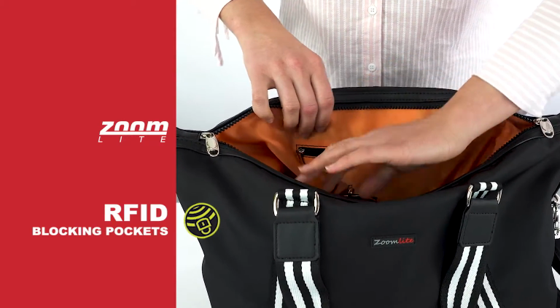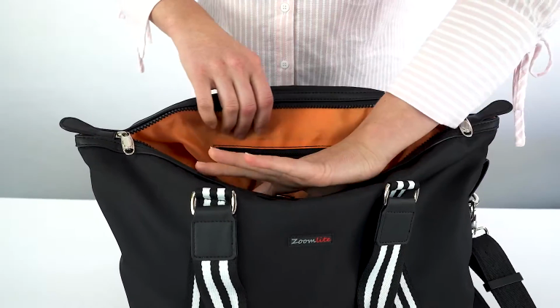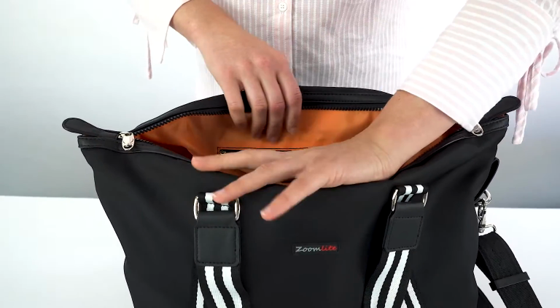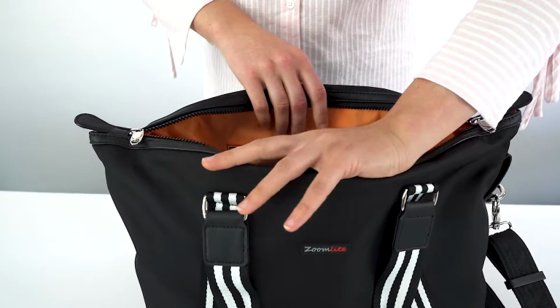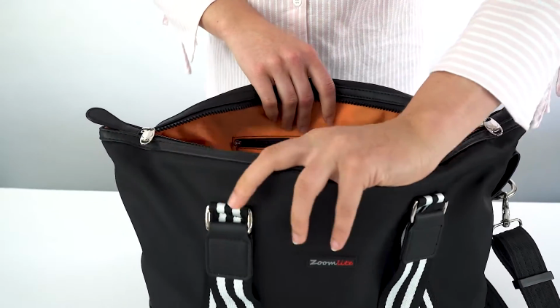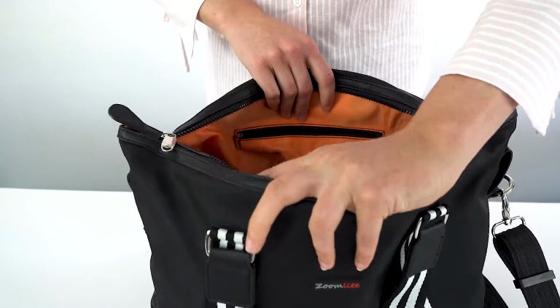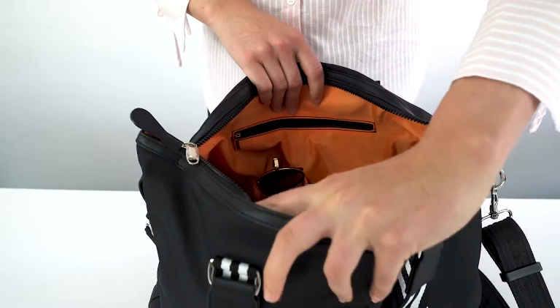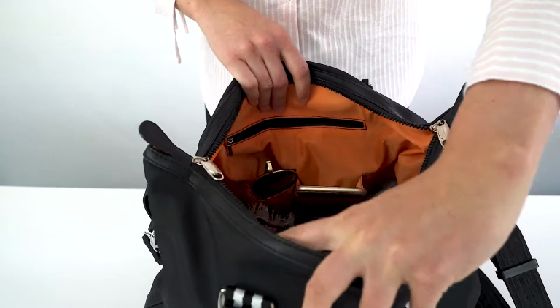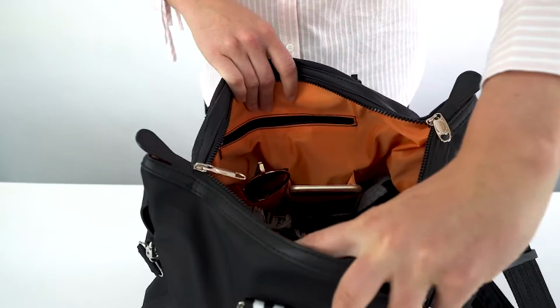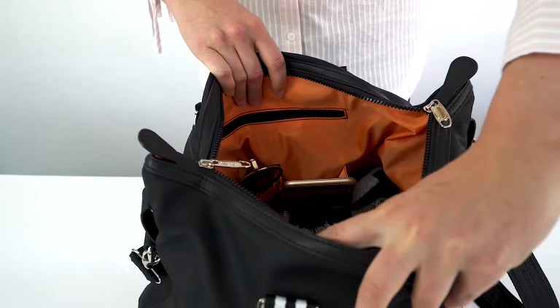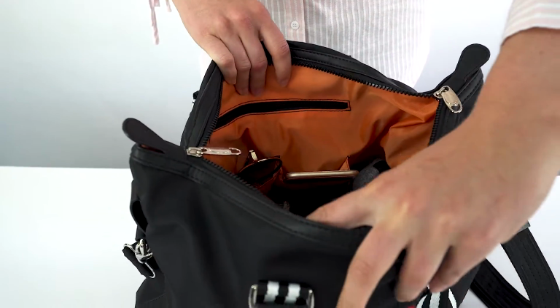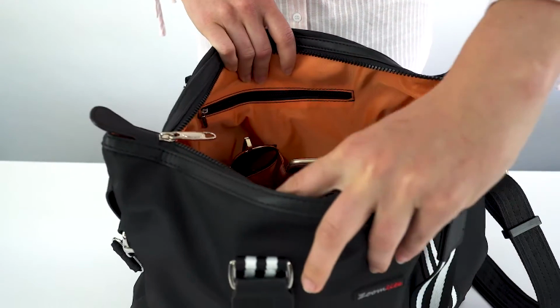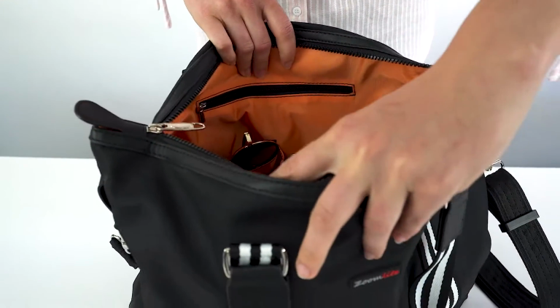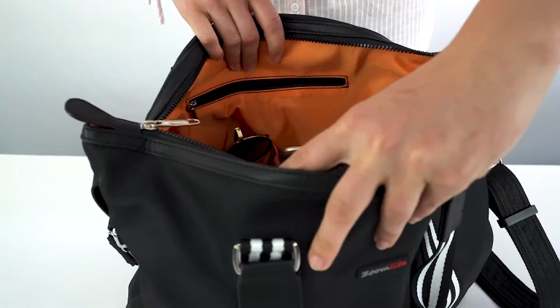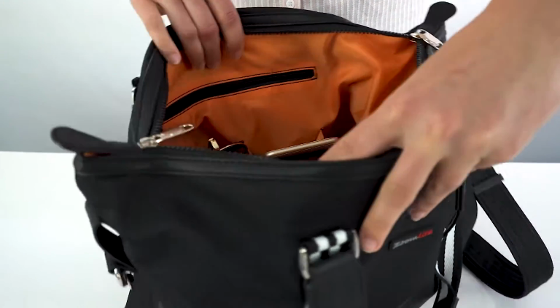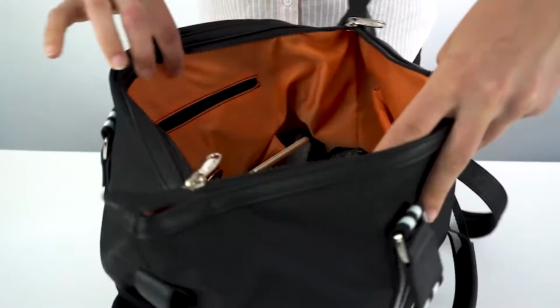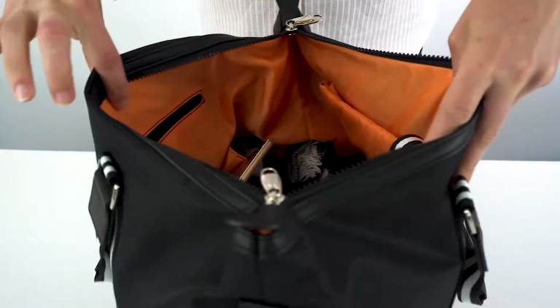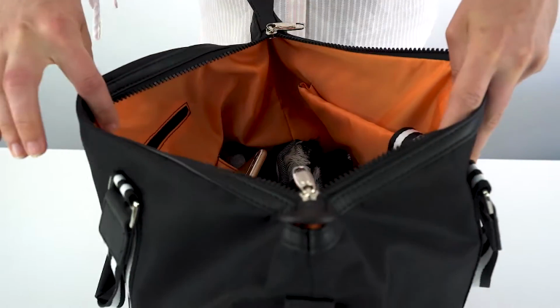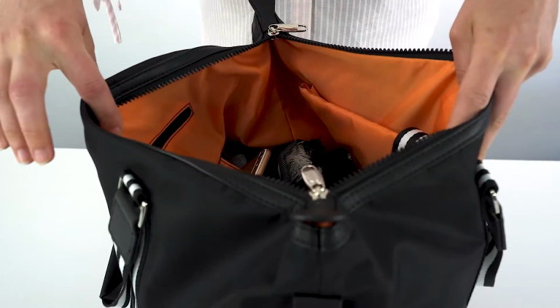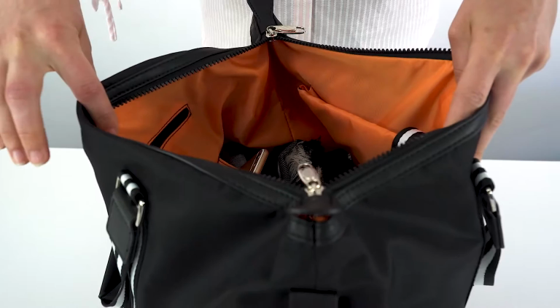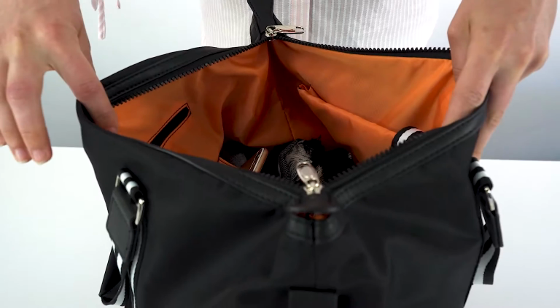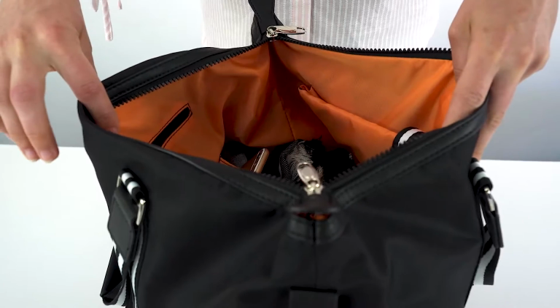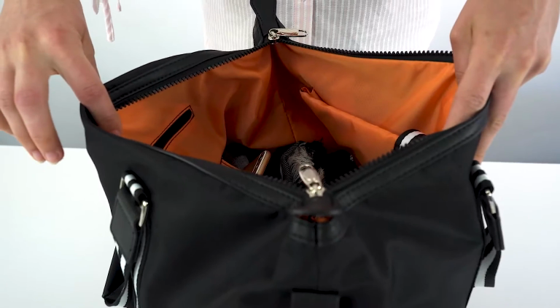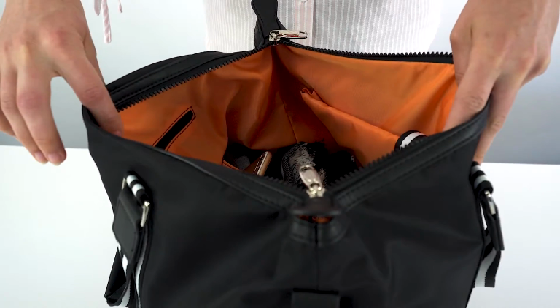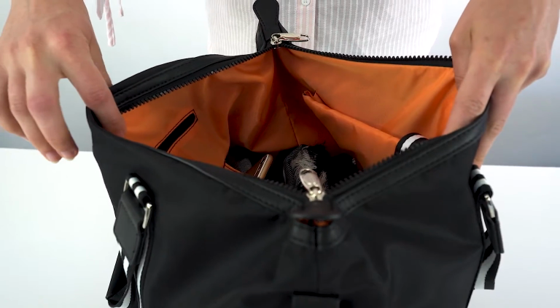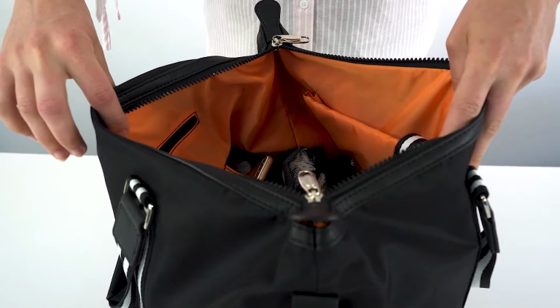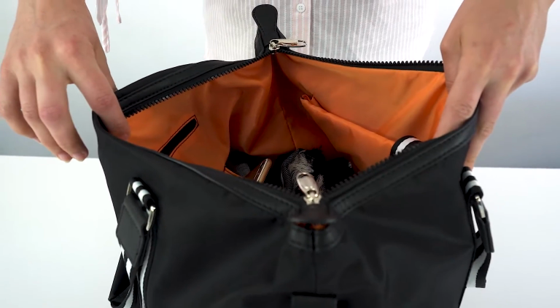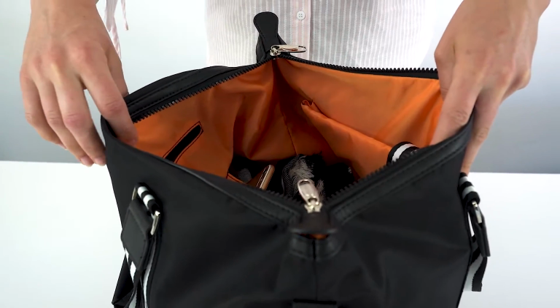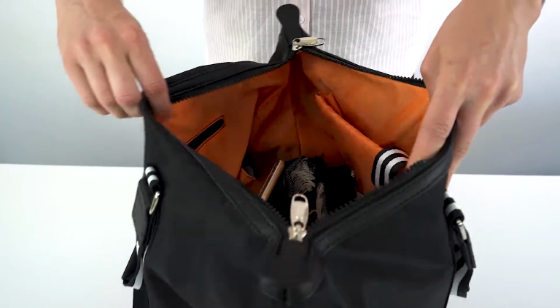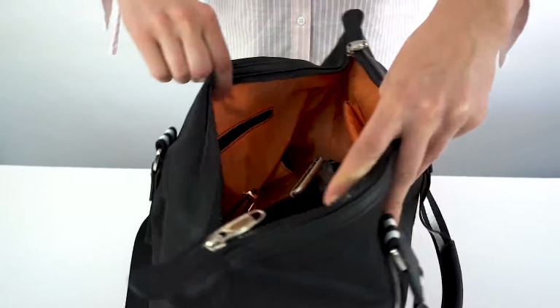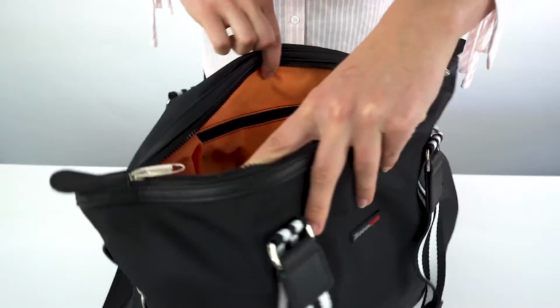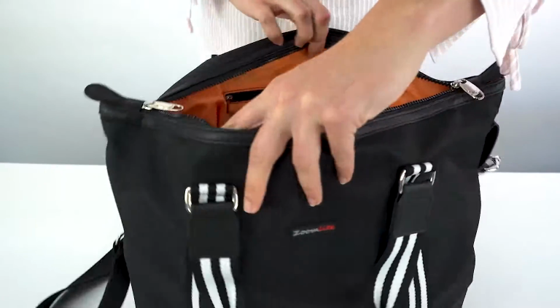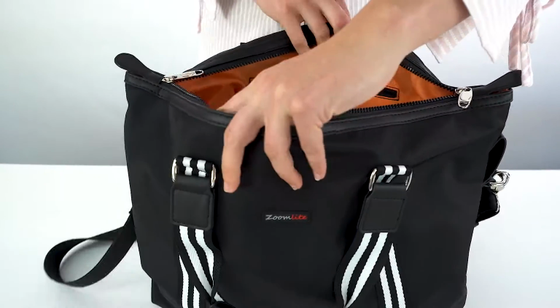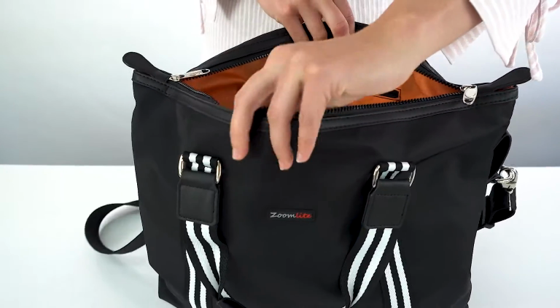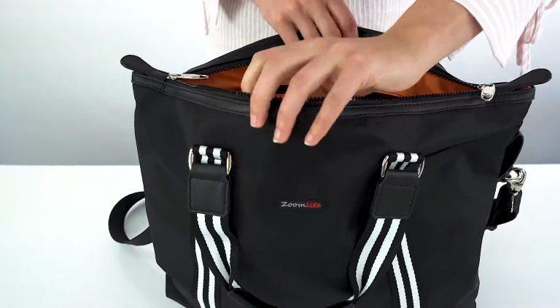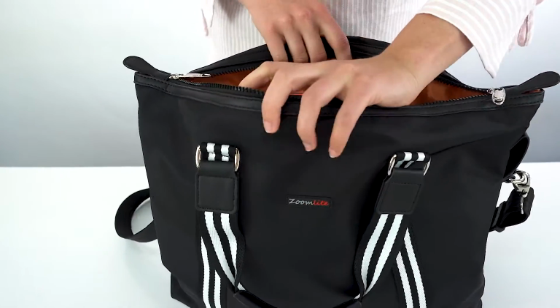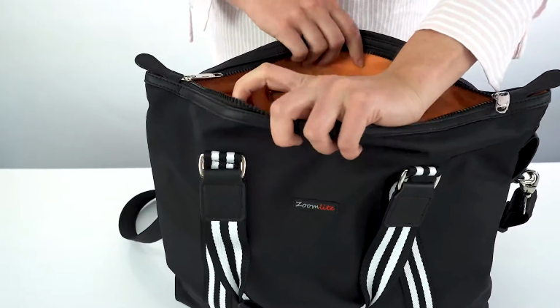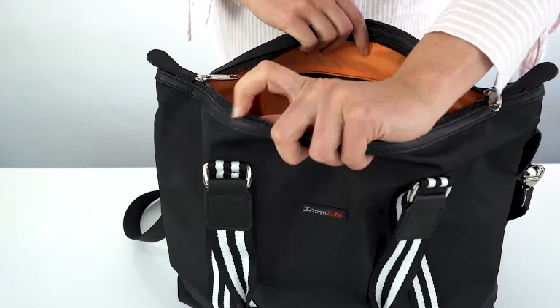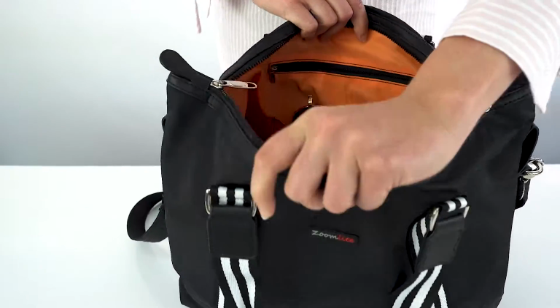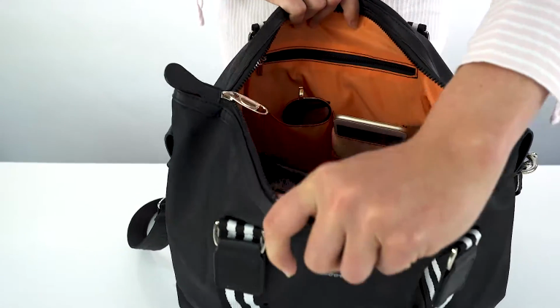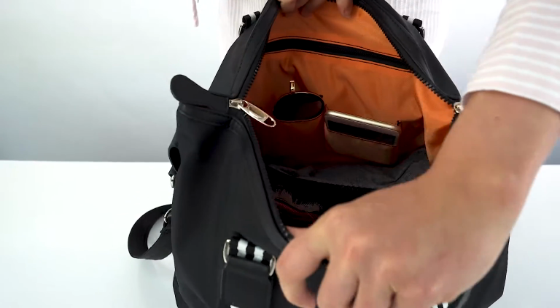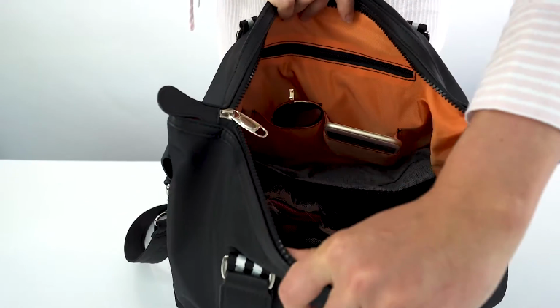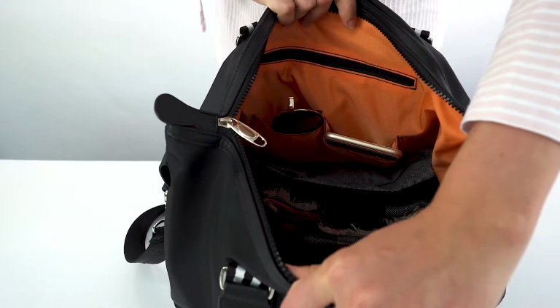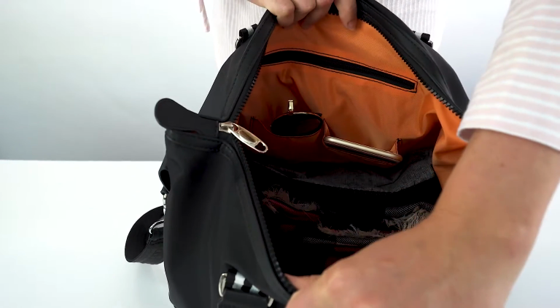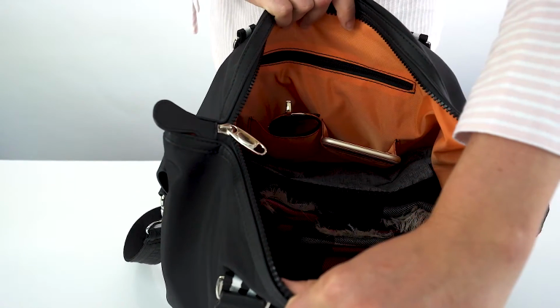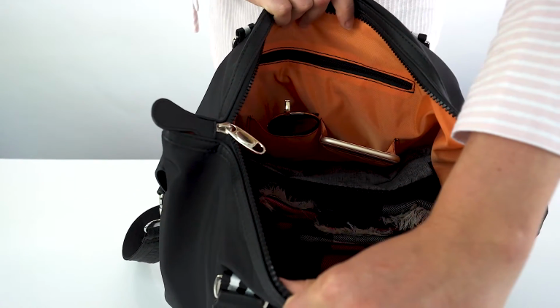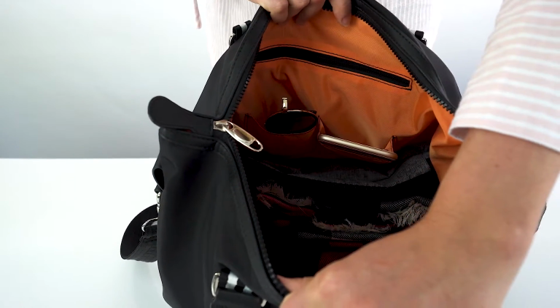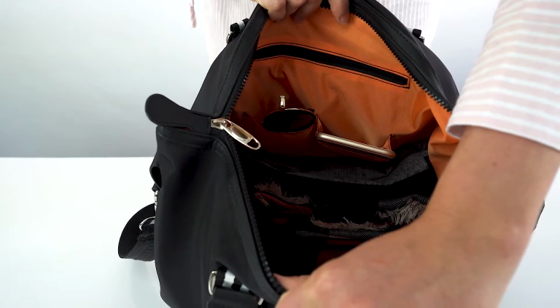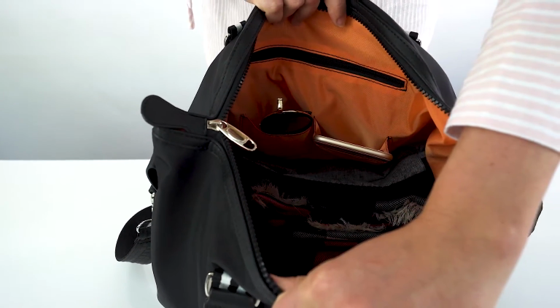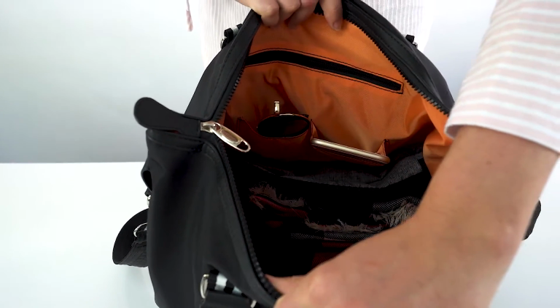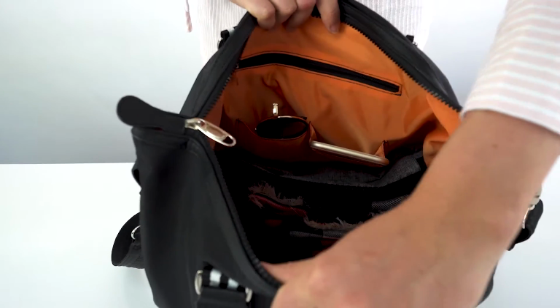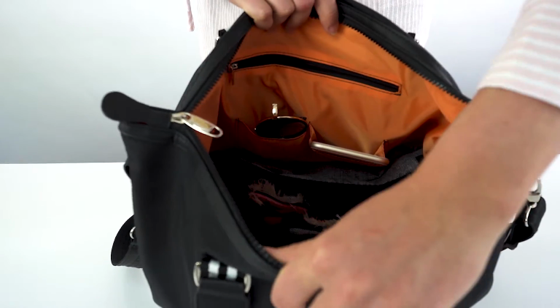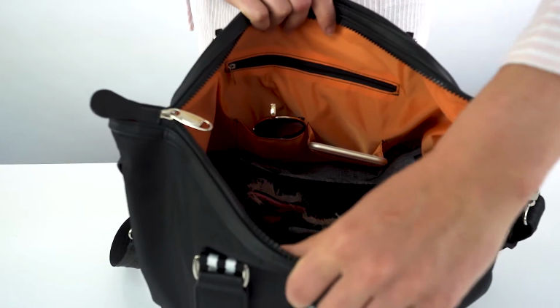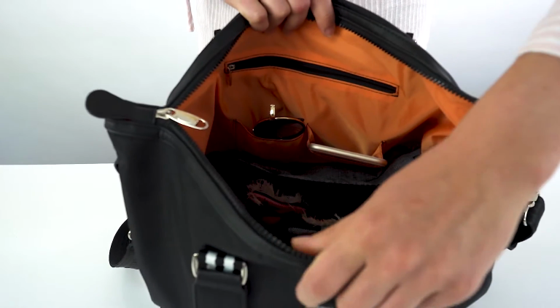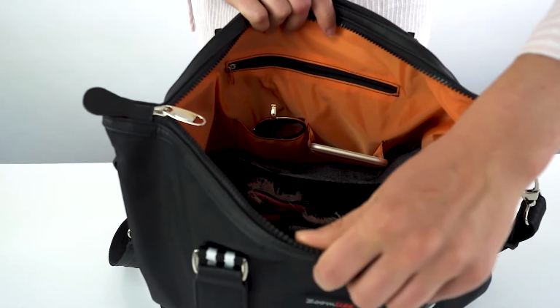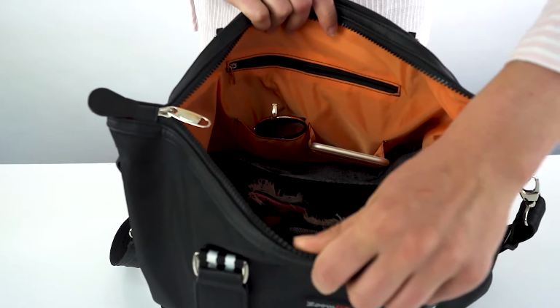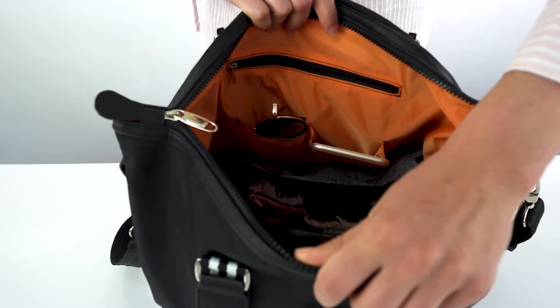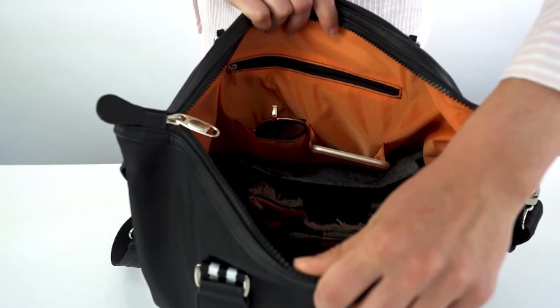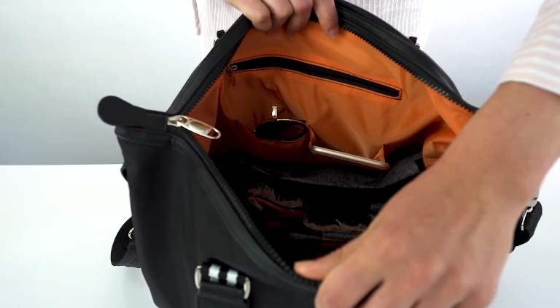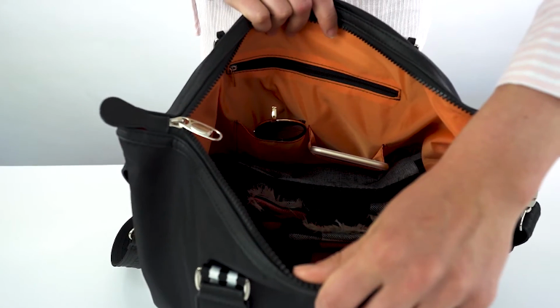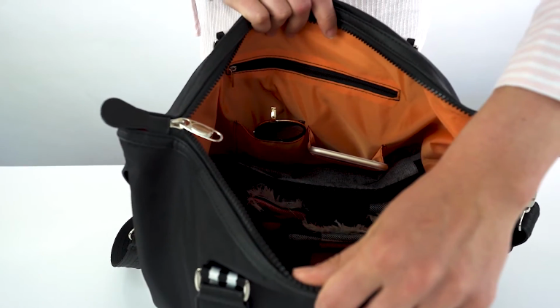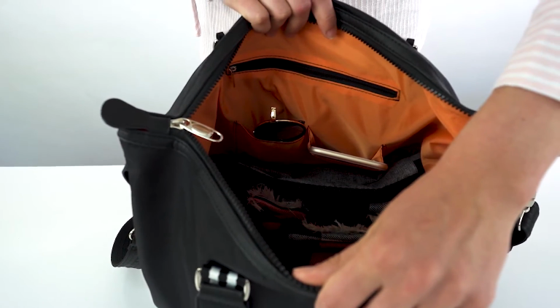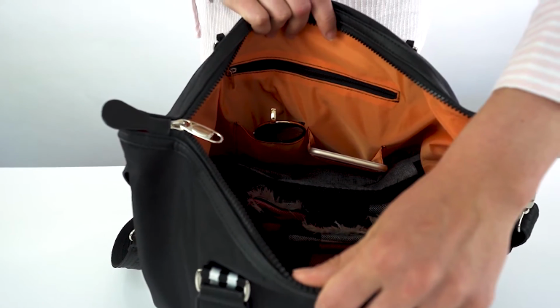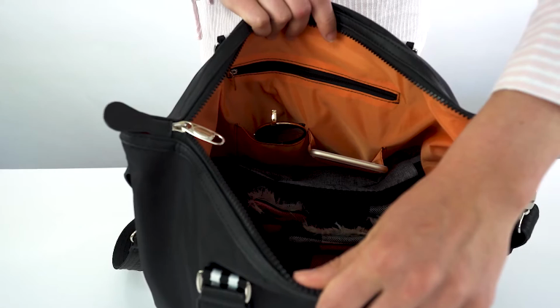There's plenty of space in here, but it still meets carry-on requirements for both domestic and international airlines.